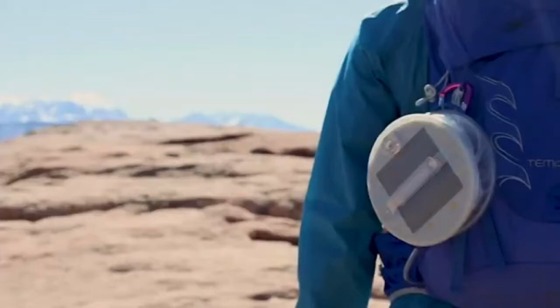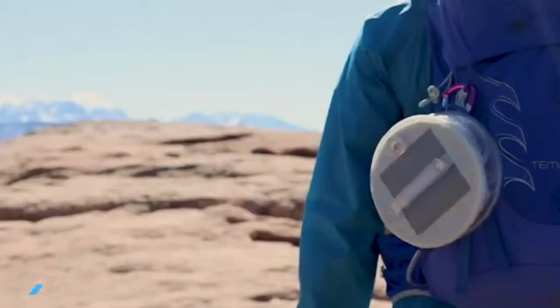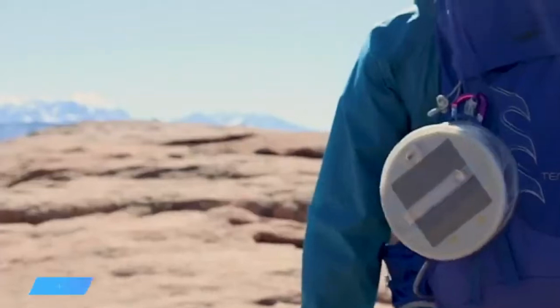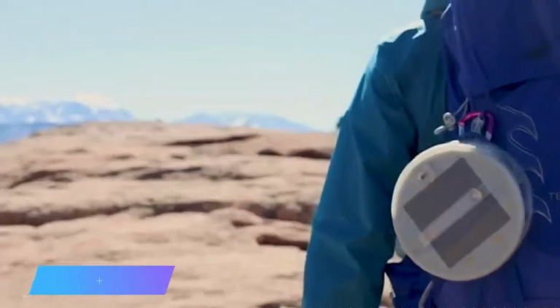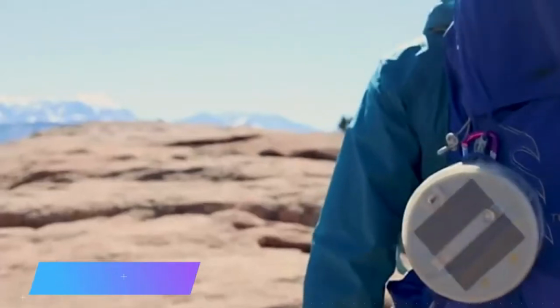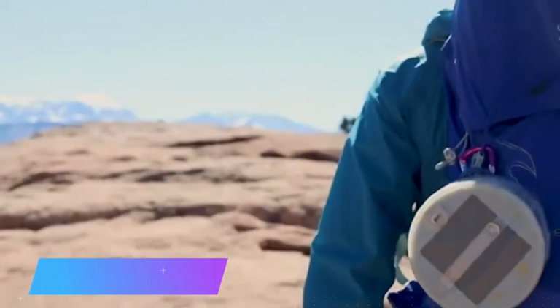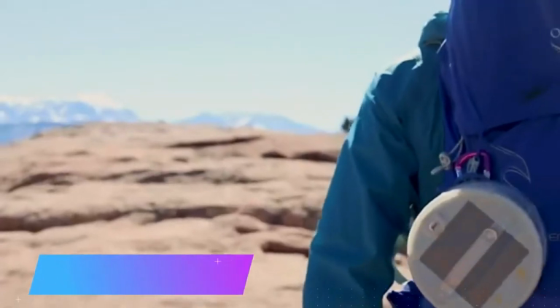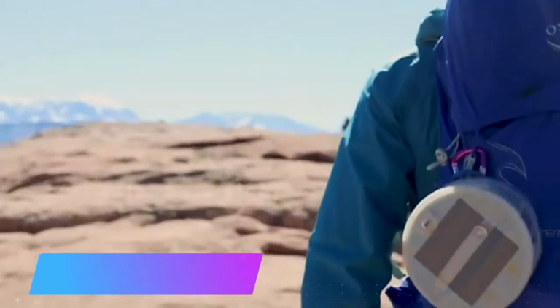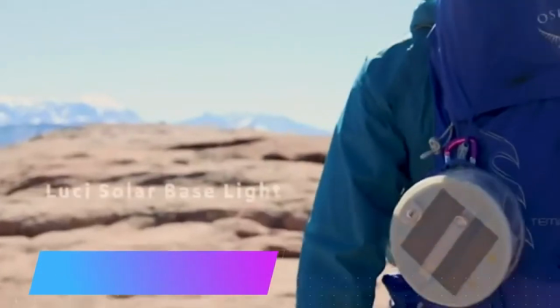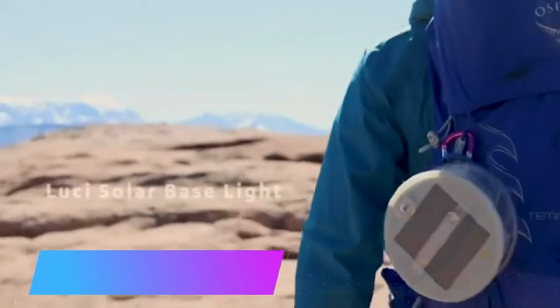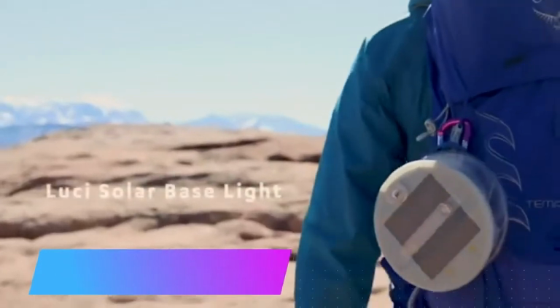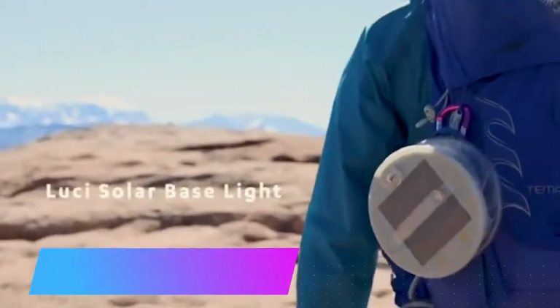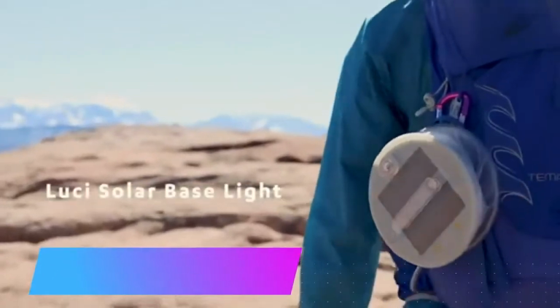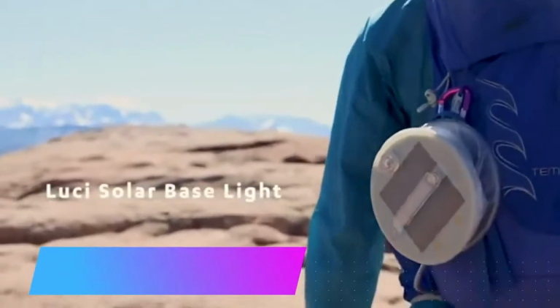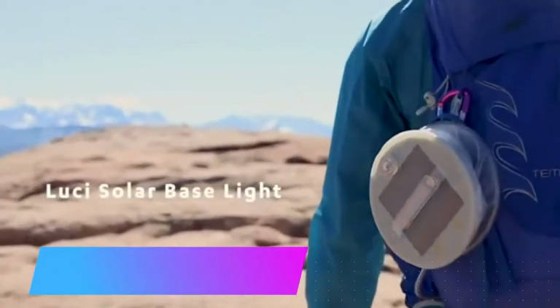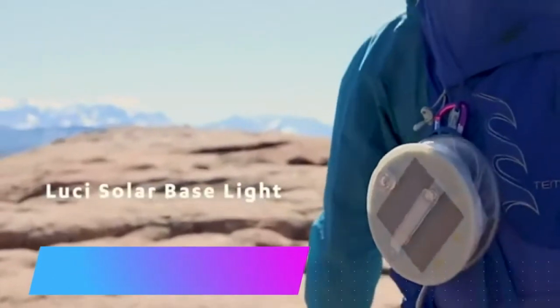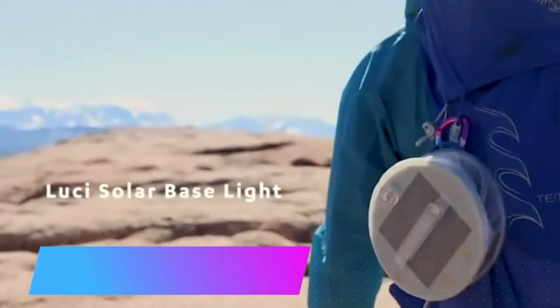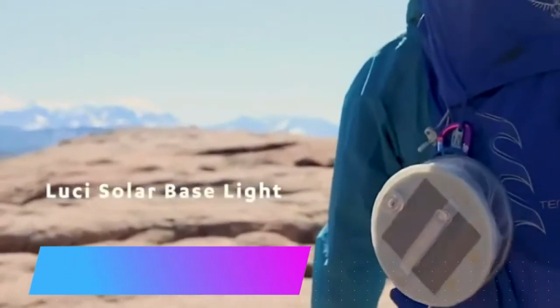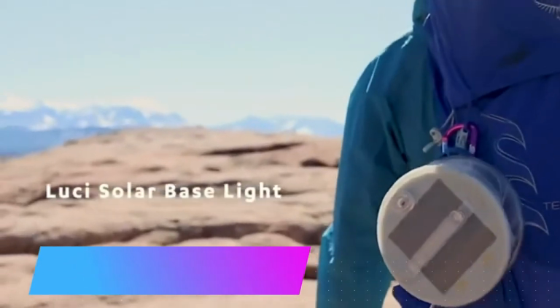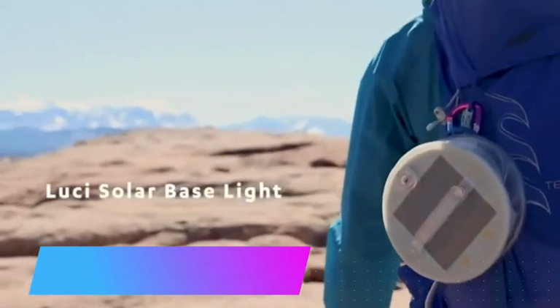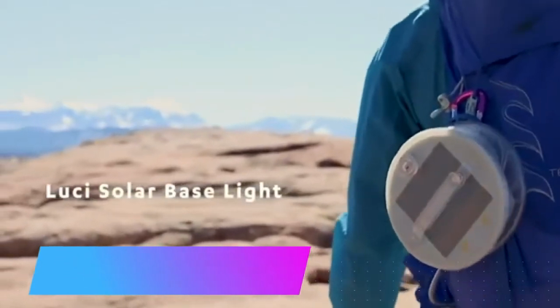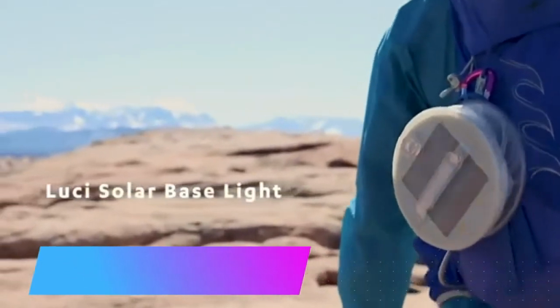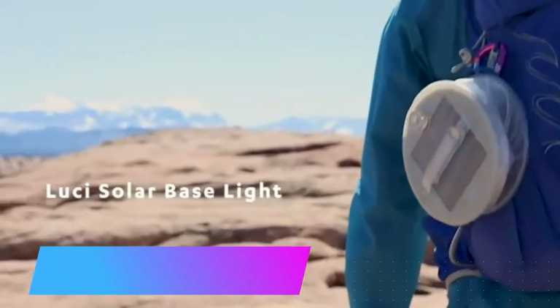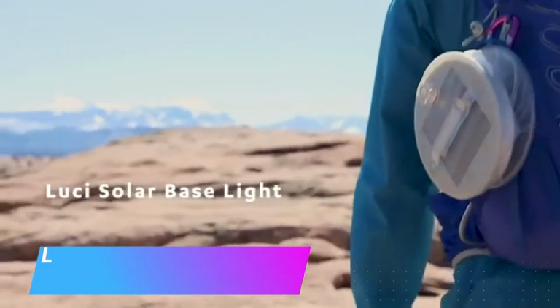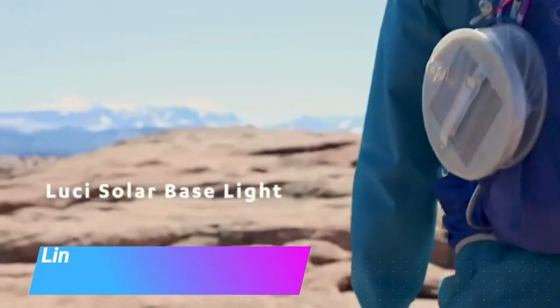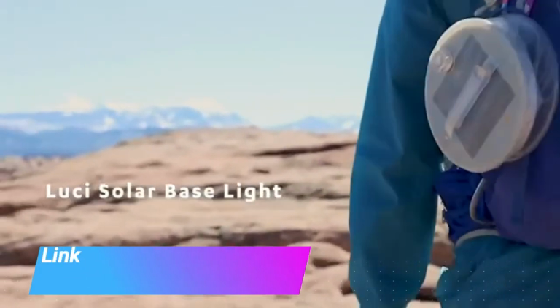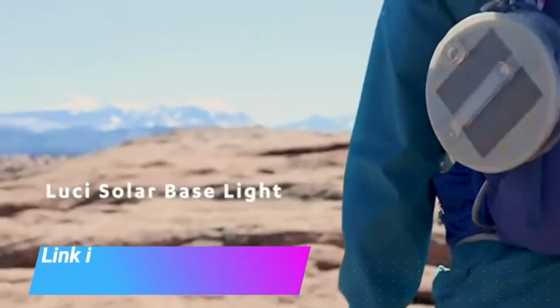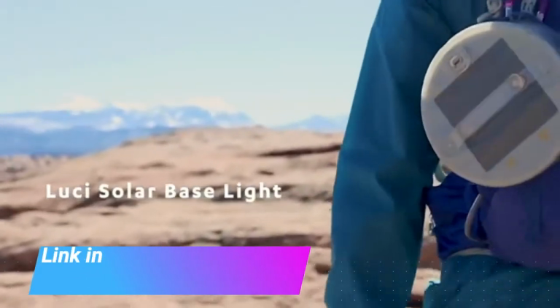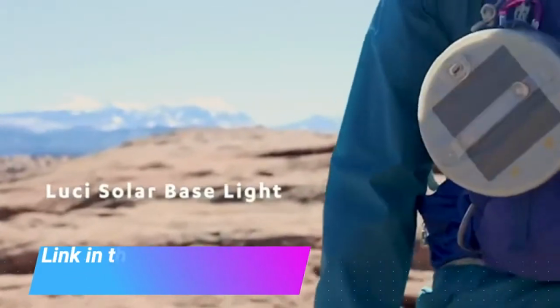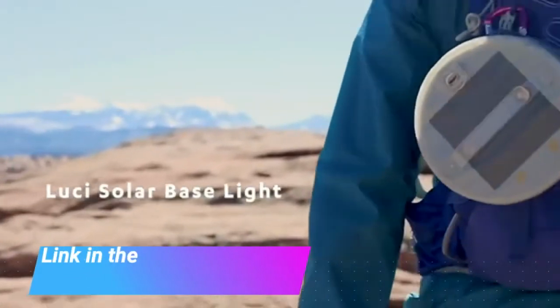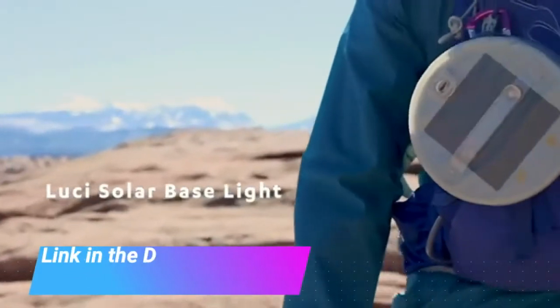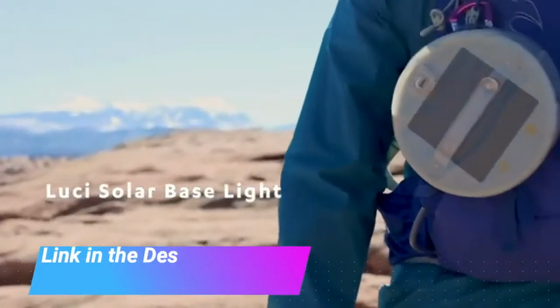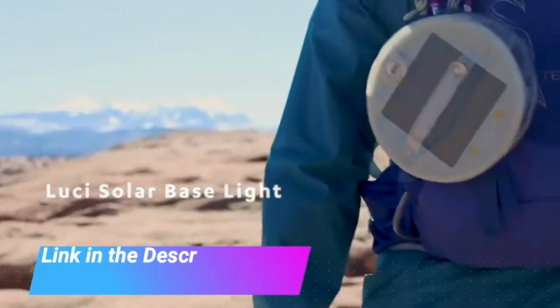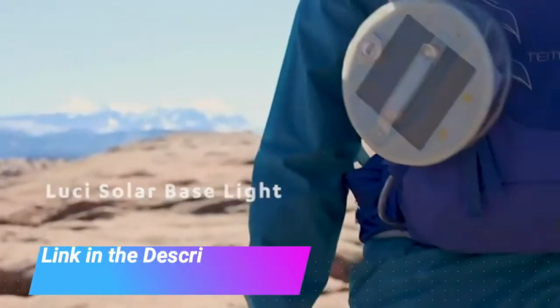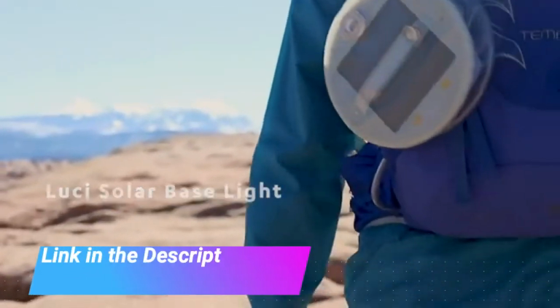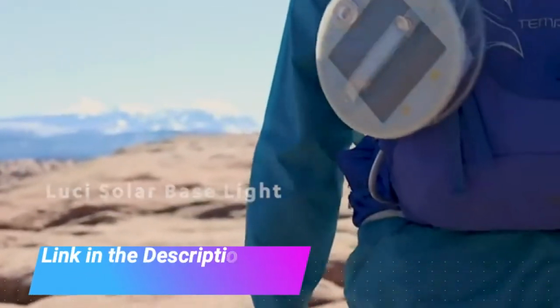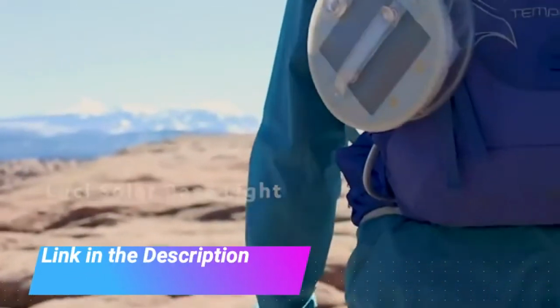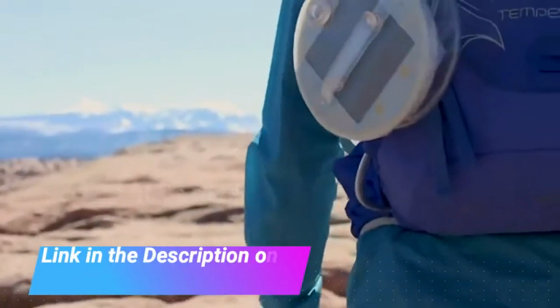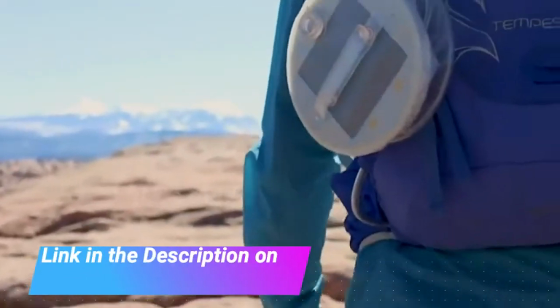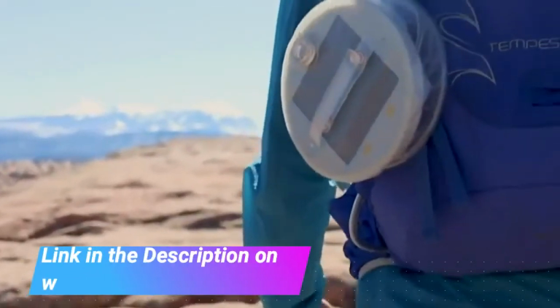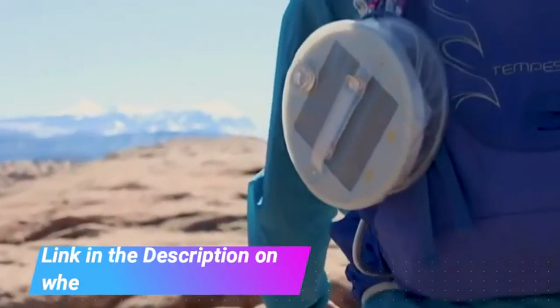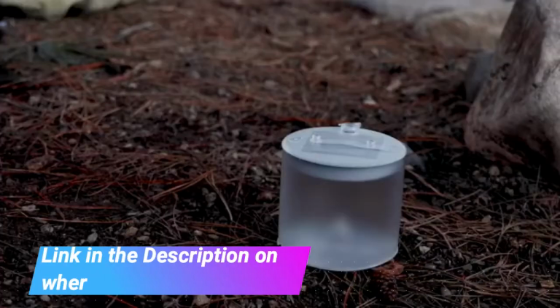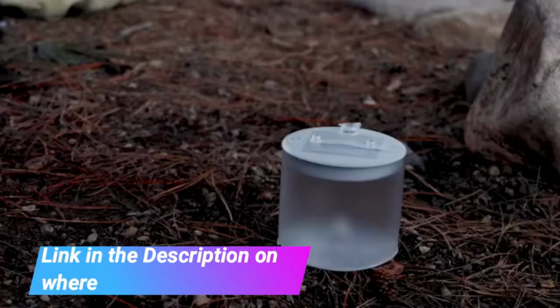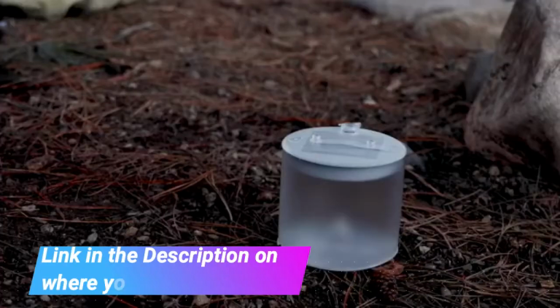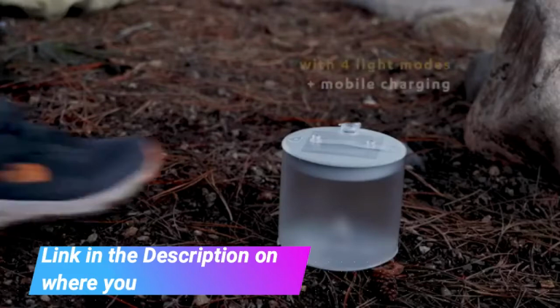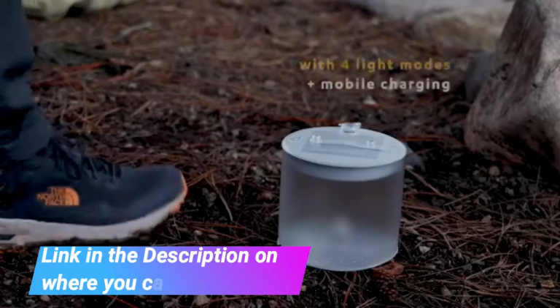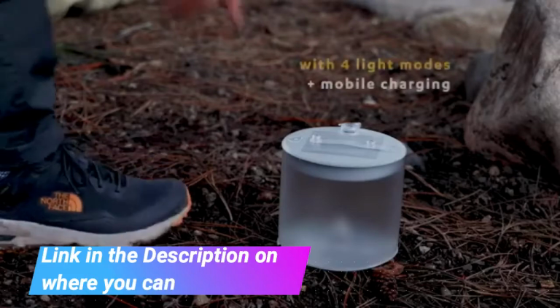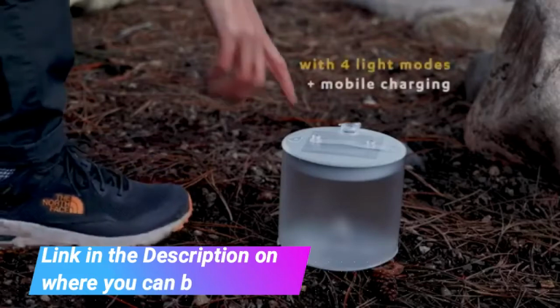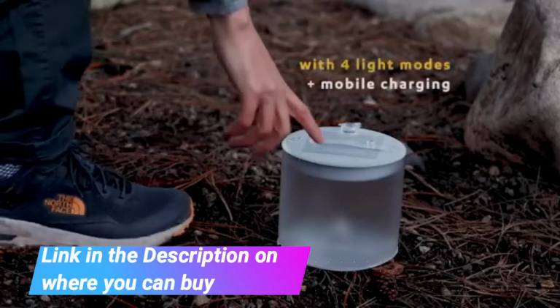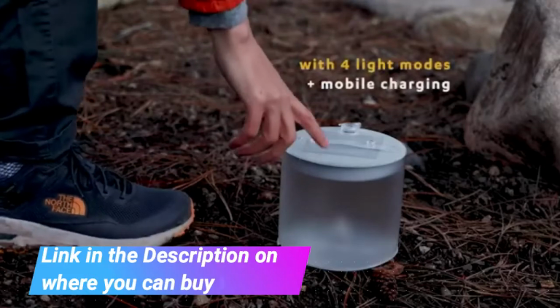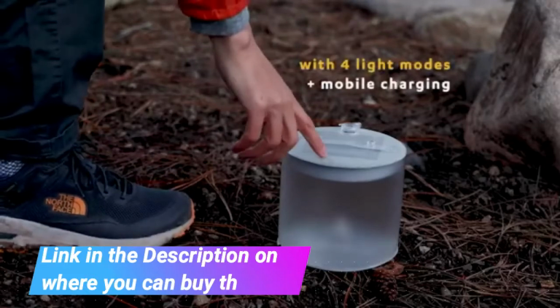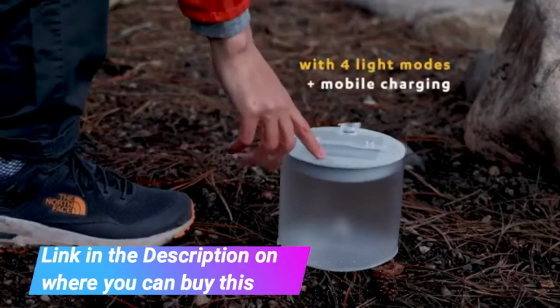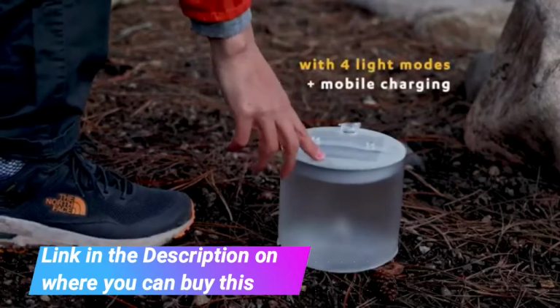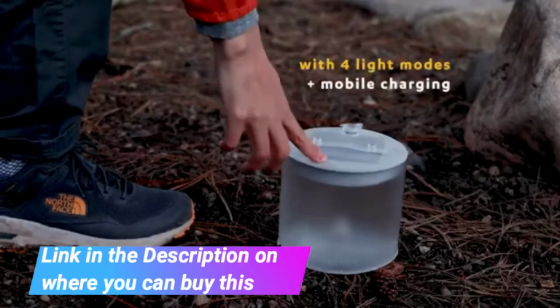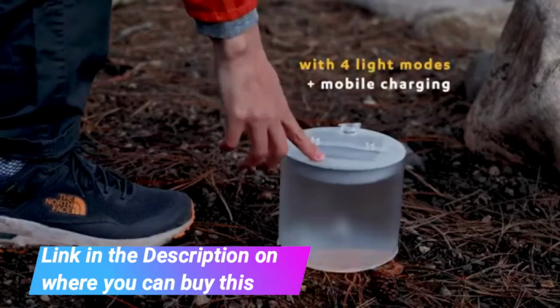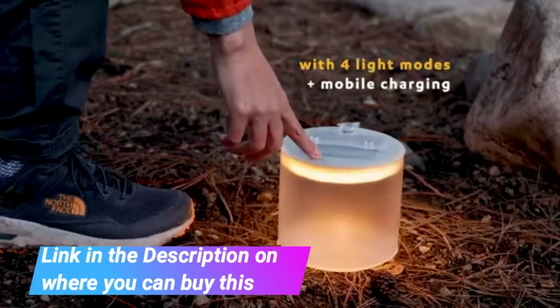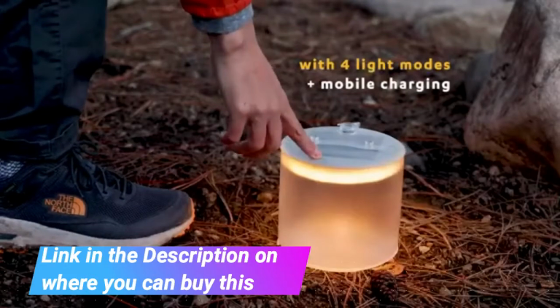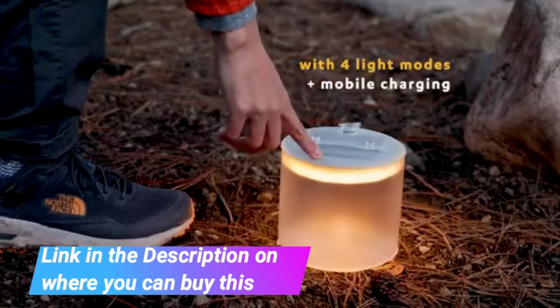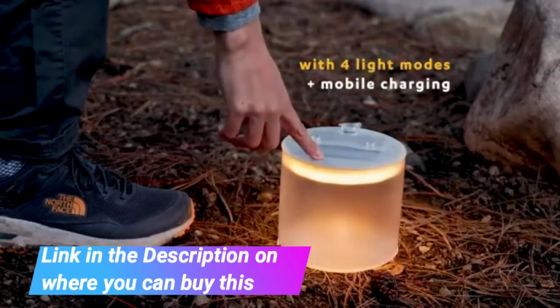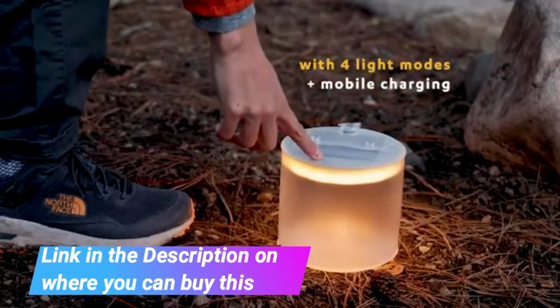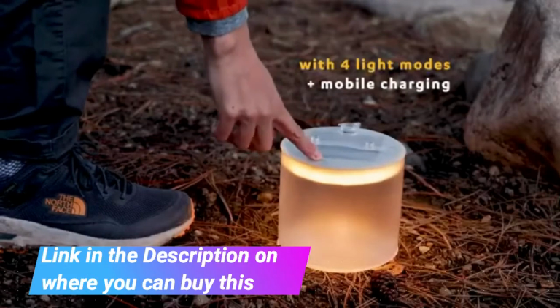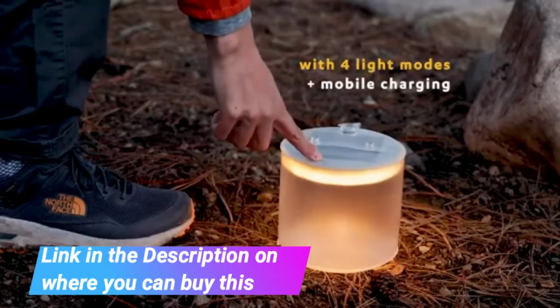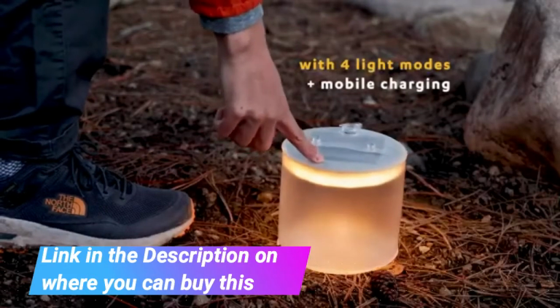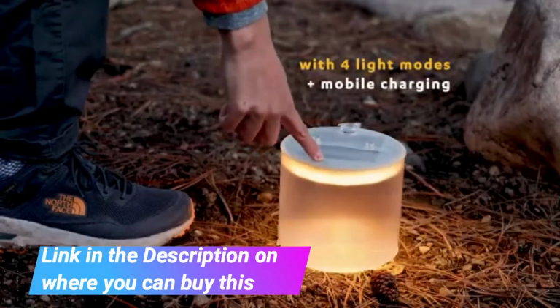Moward Lucy Base. All-in-One Solar Inflatable Light Plus Phone Charger. Polyester. Imported.